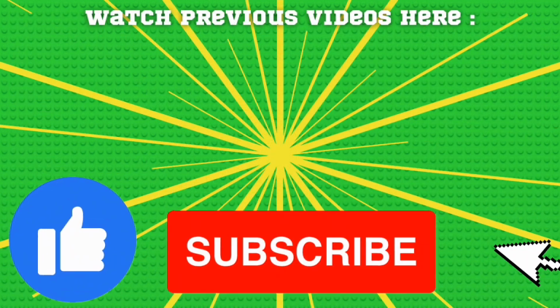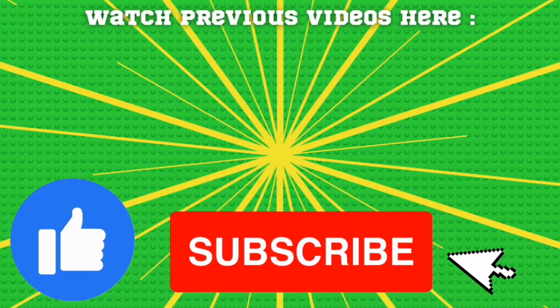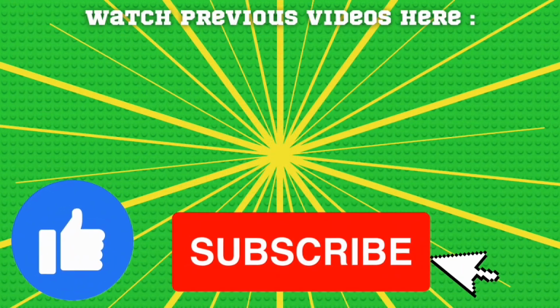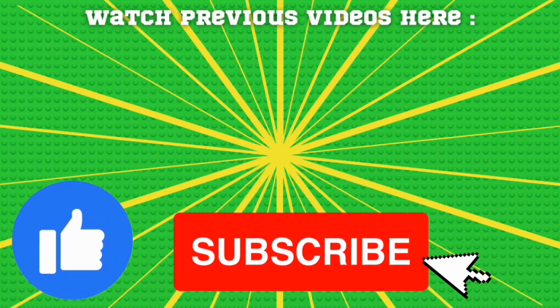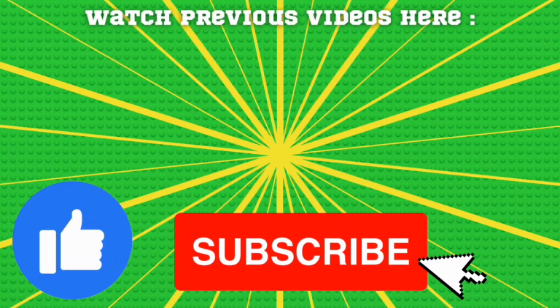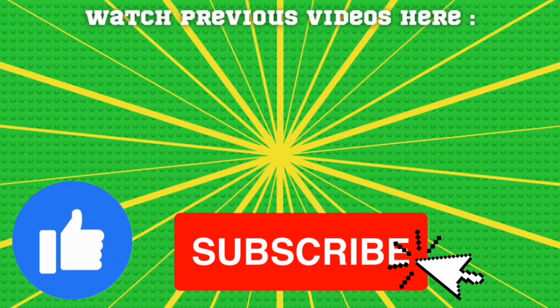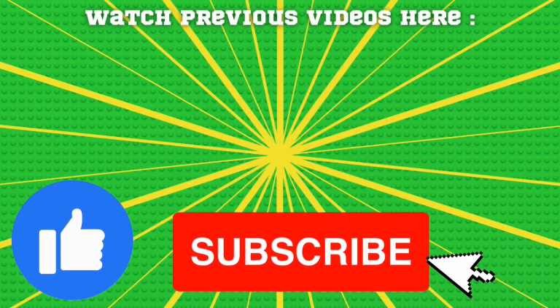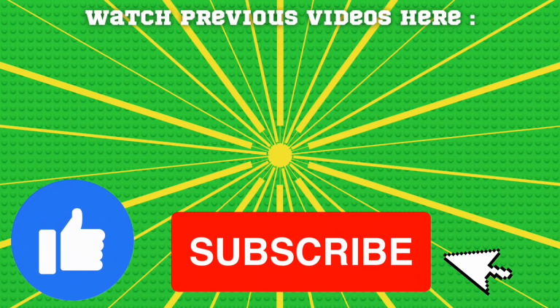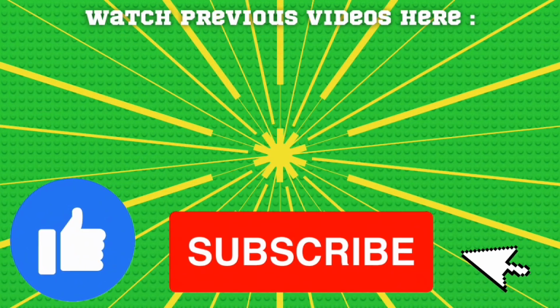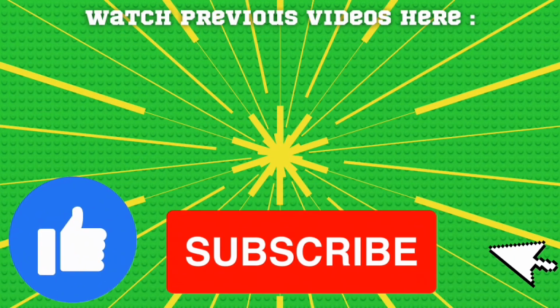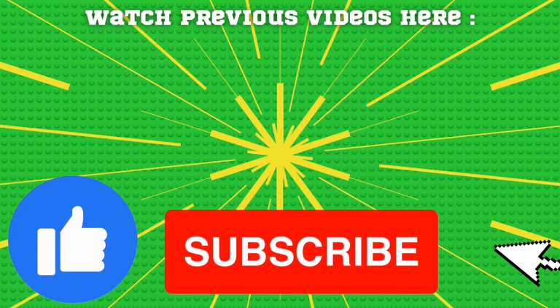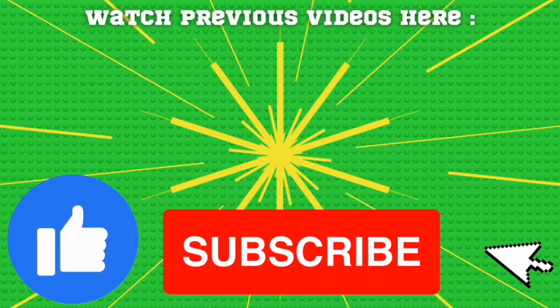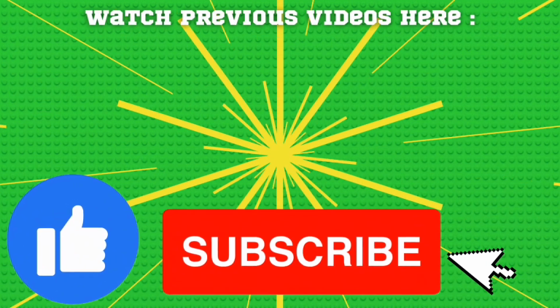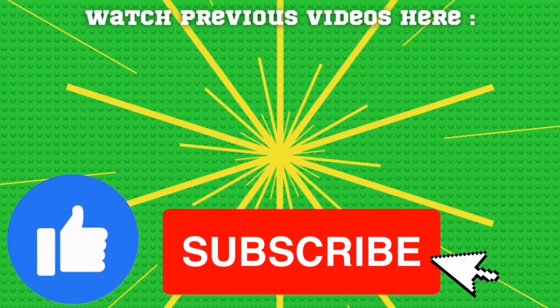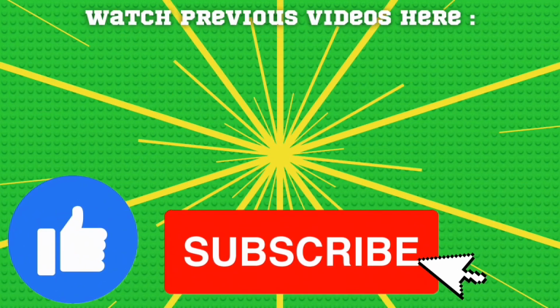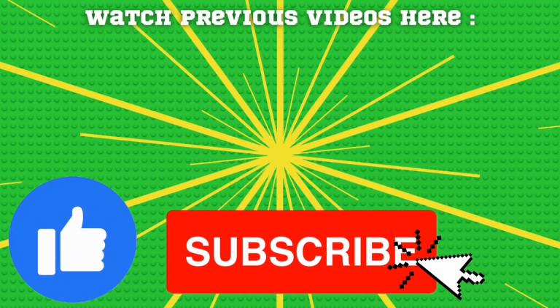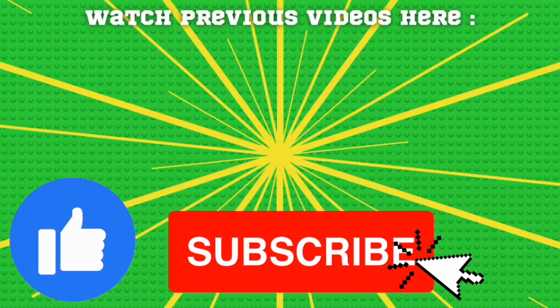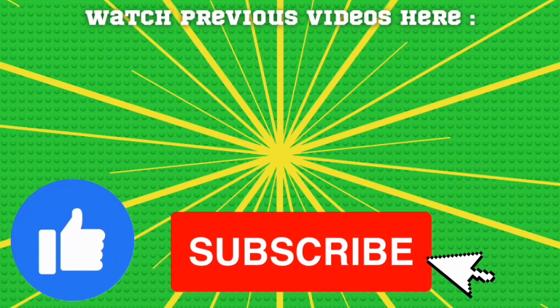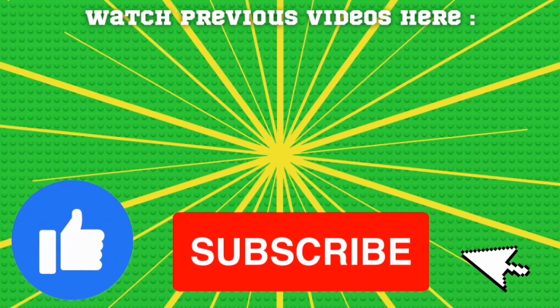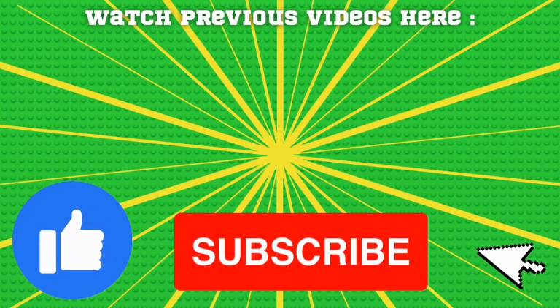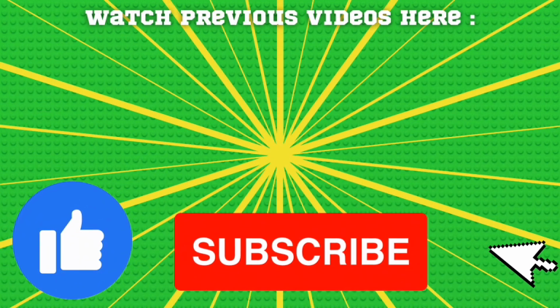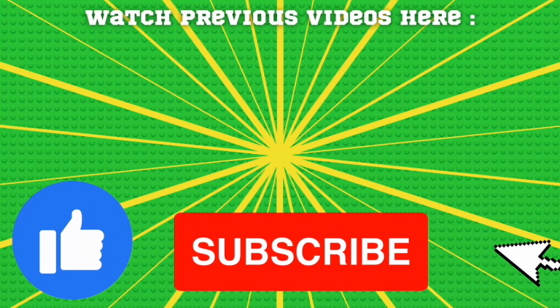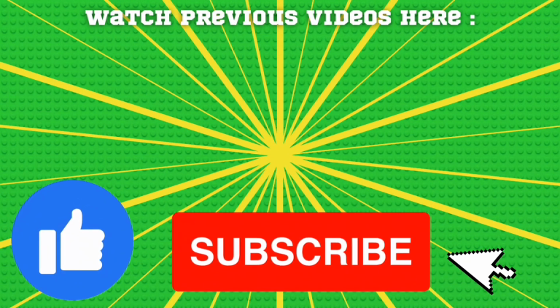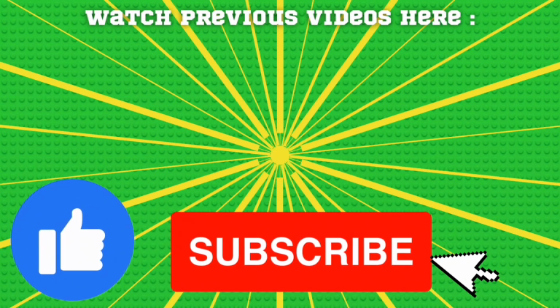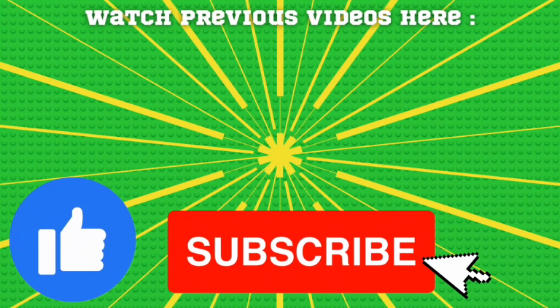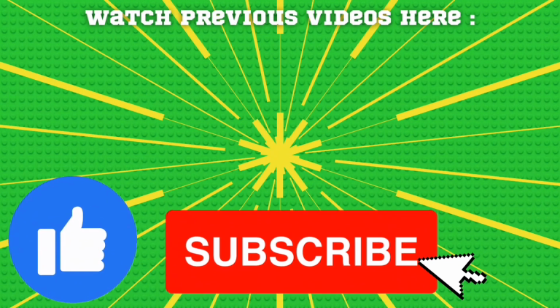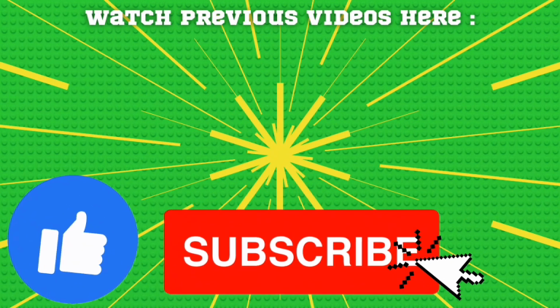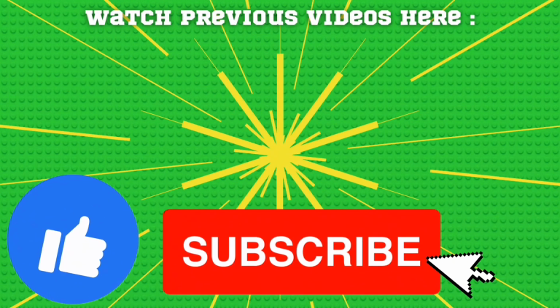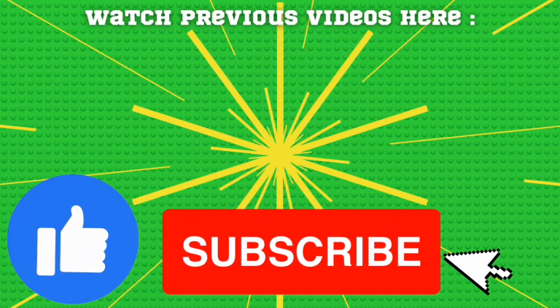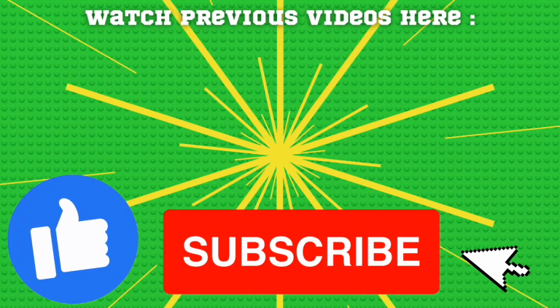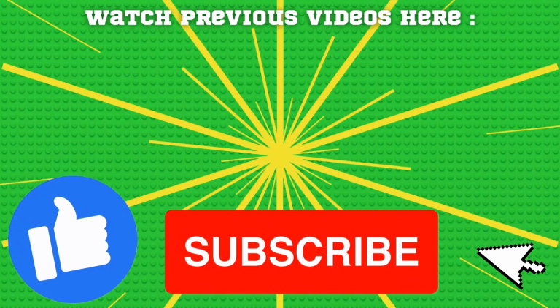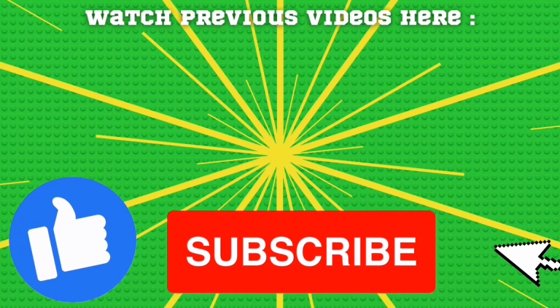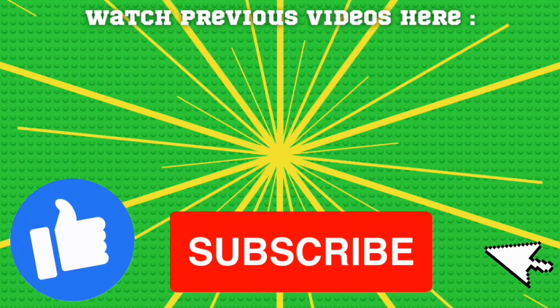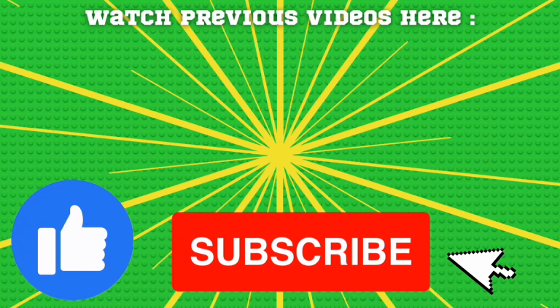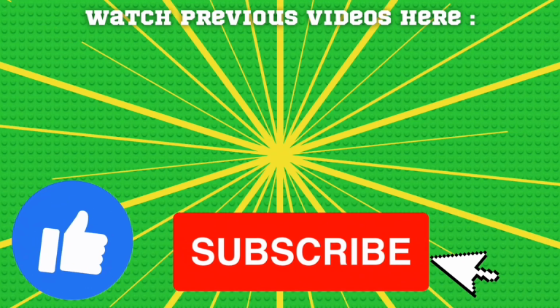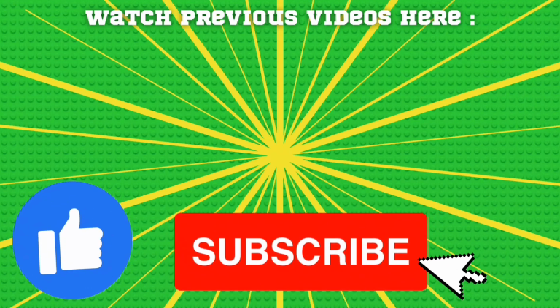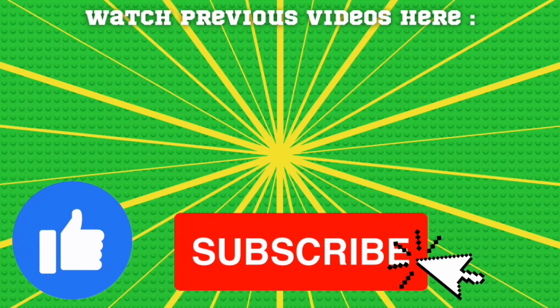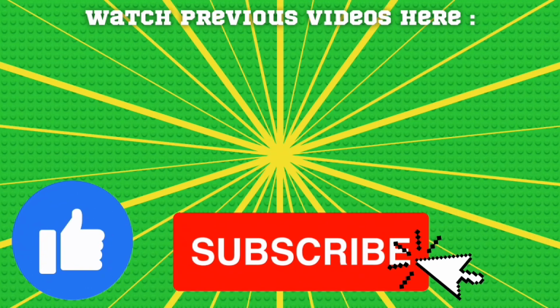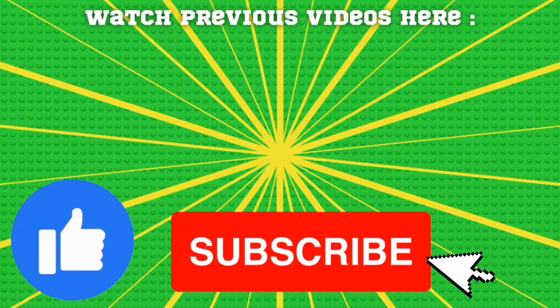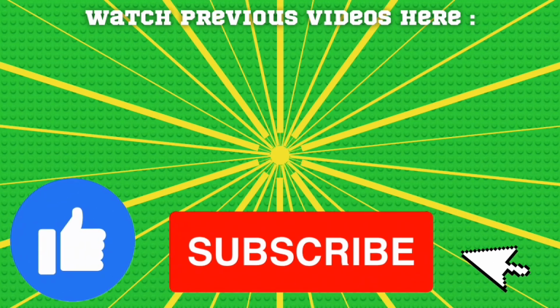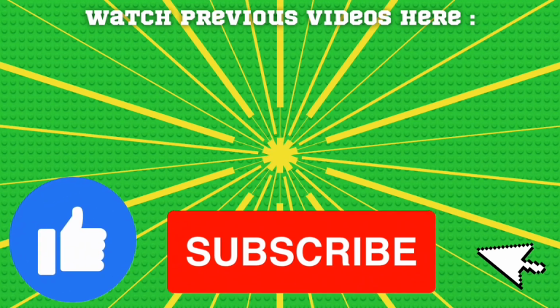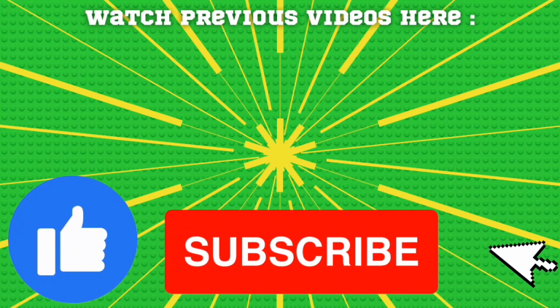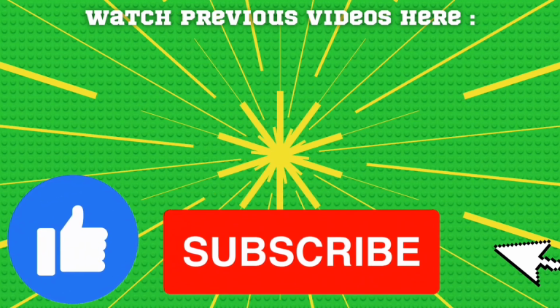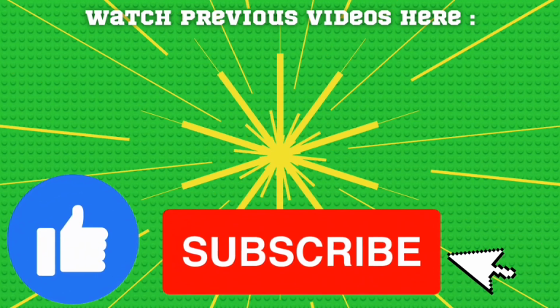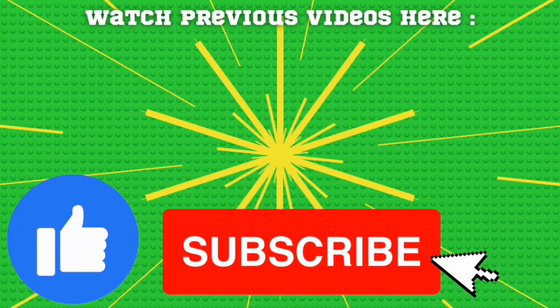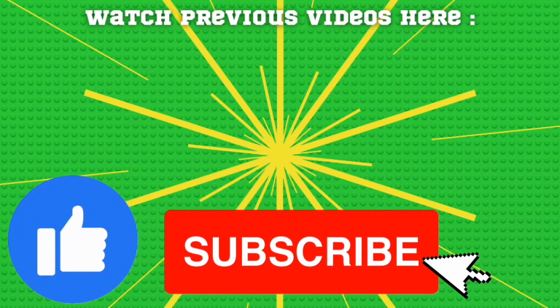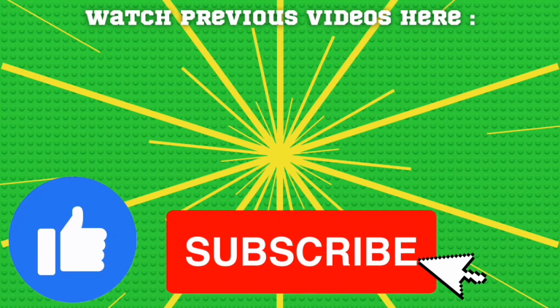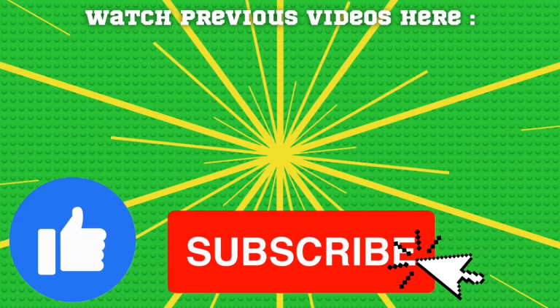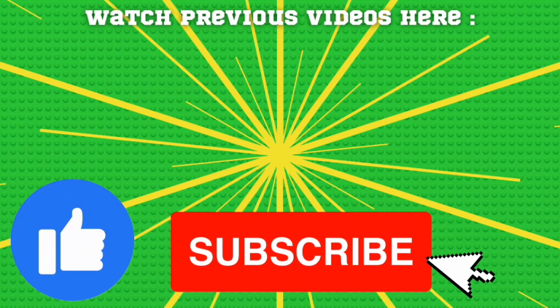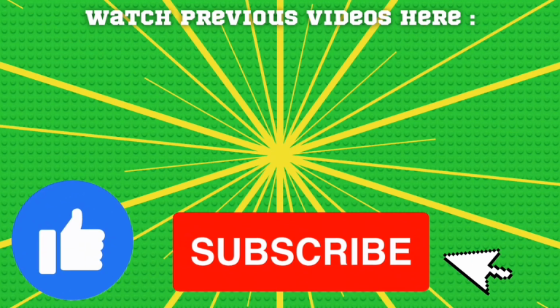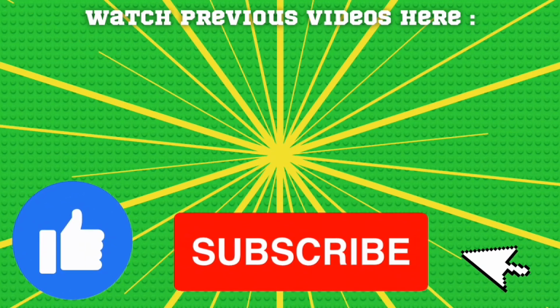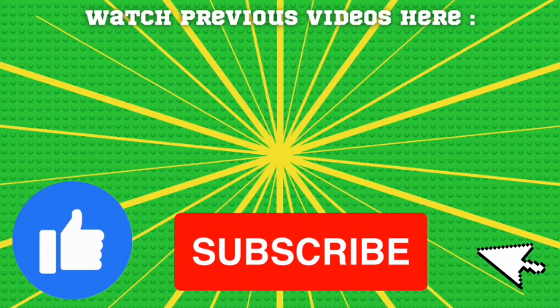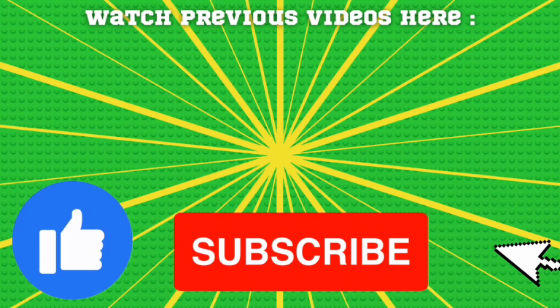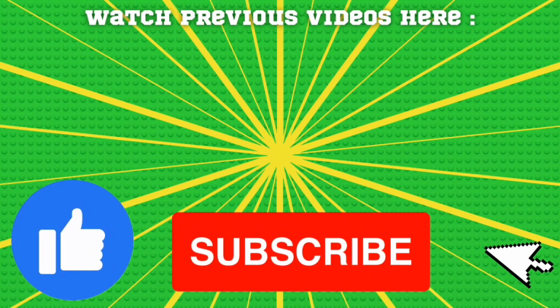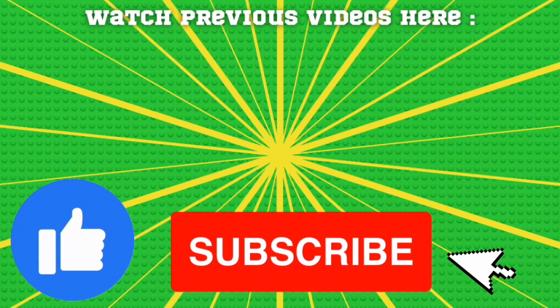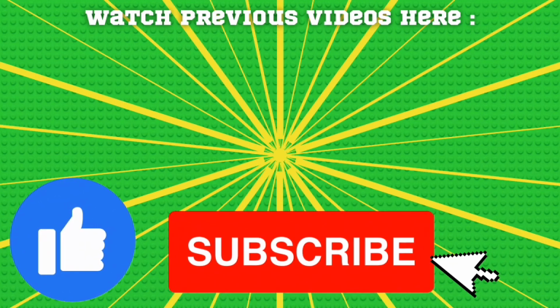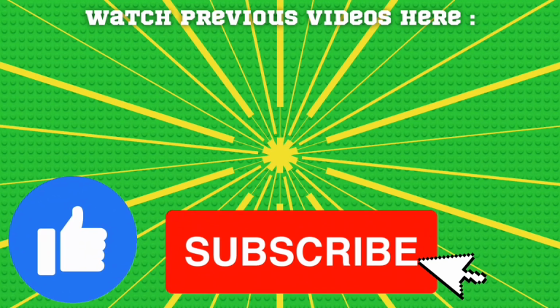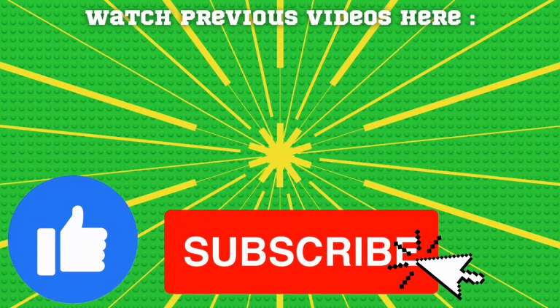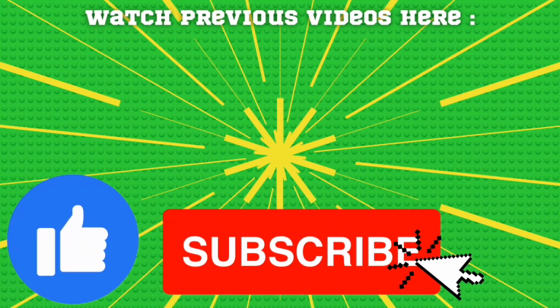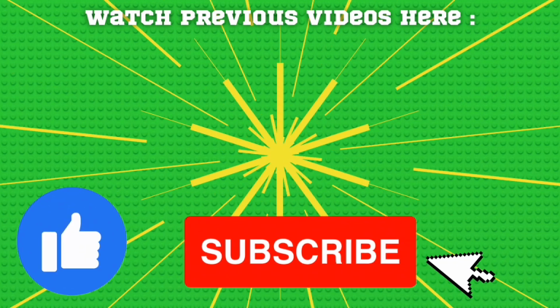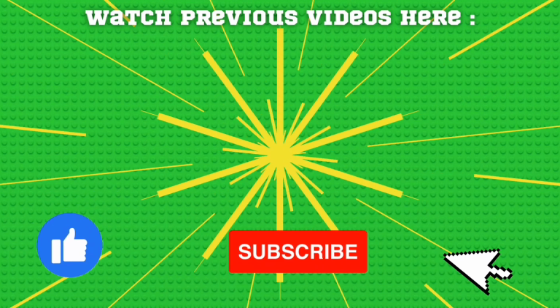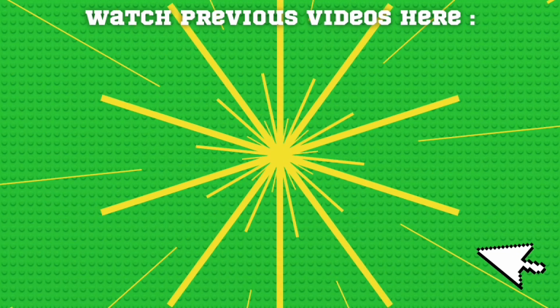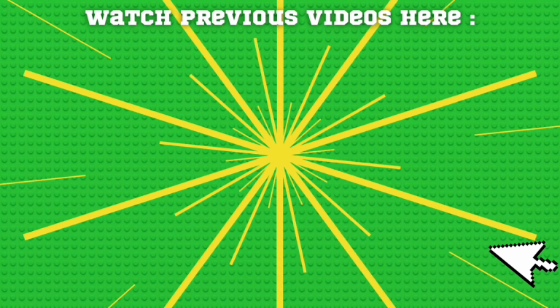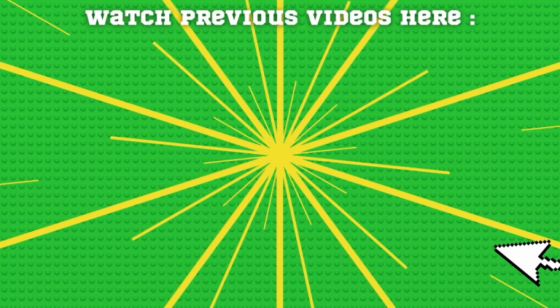If you enjoyed this video, then why not consider liking the video and subscribing to my channel for more LEGO related videos. Thanks for watching.